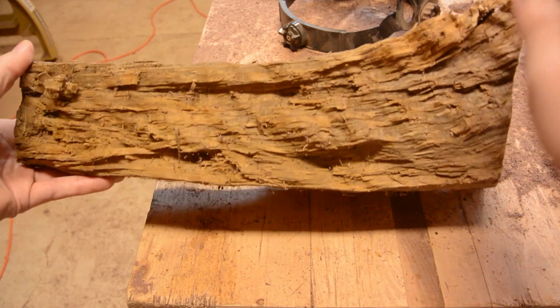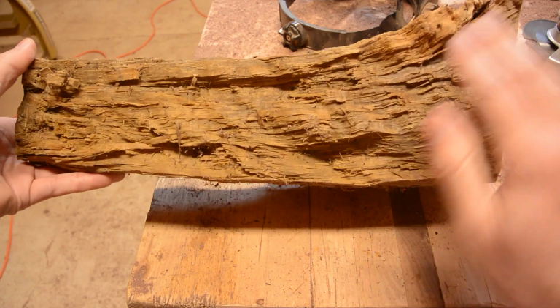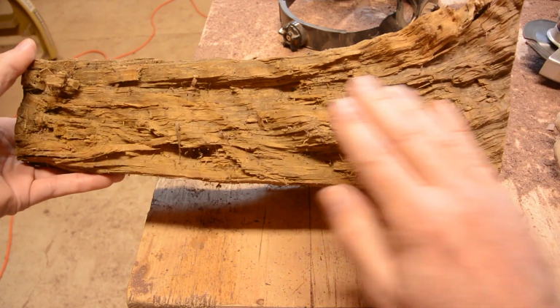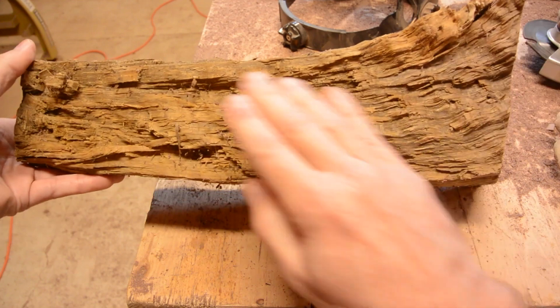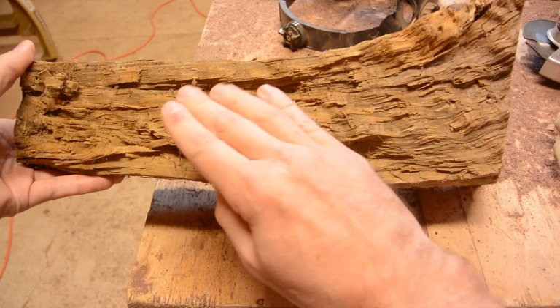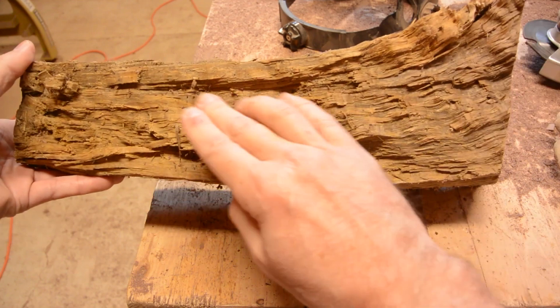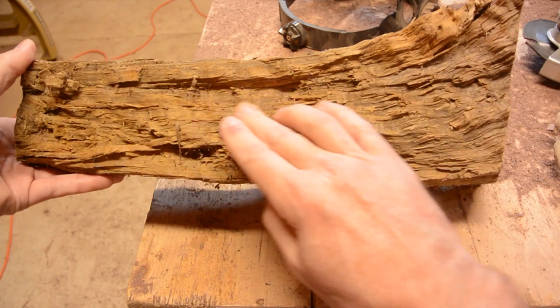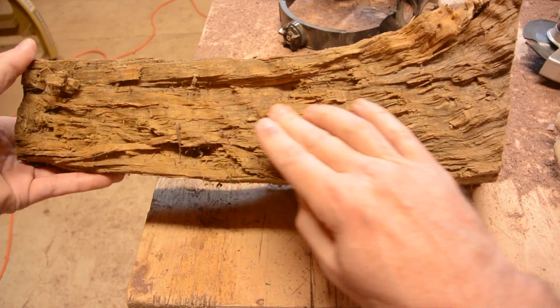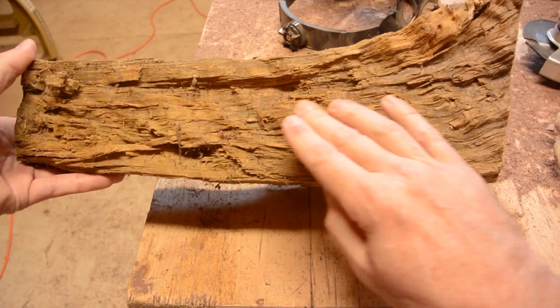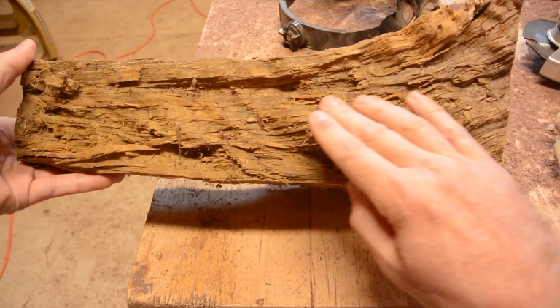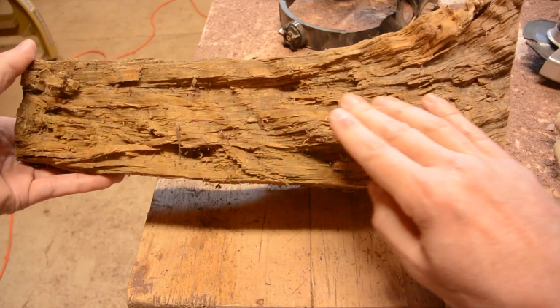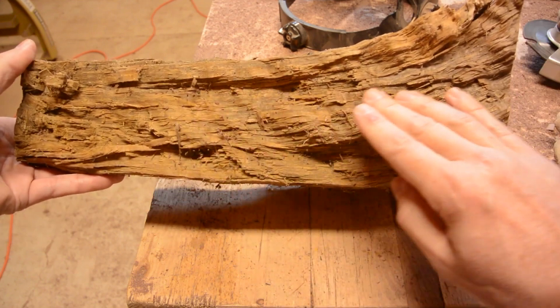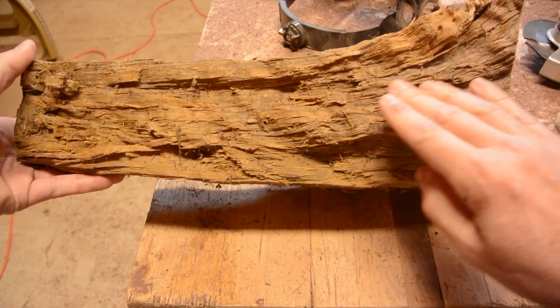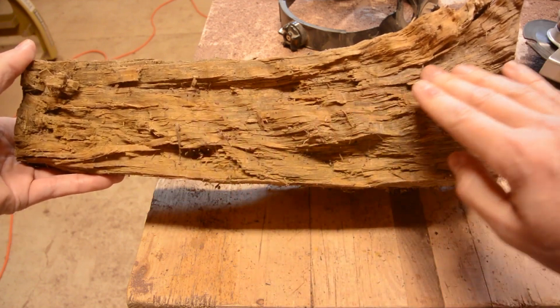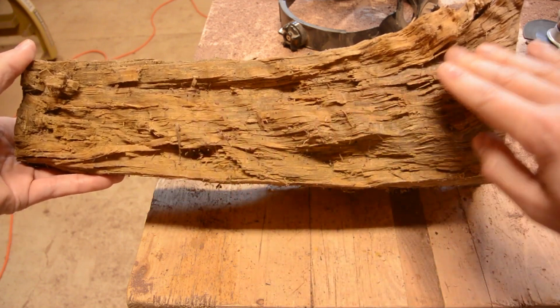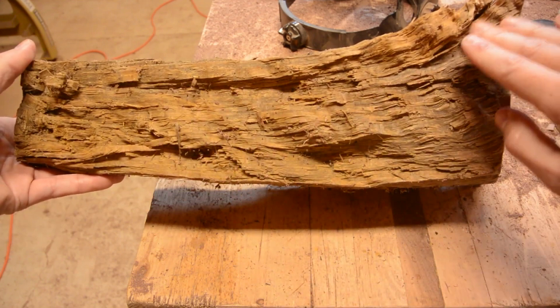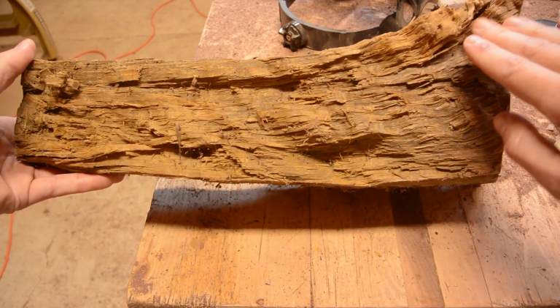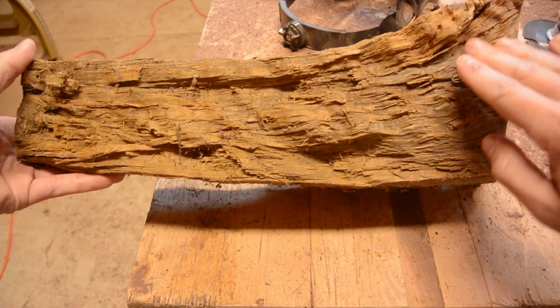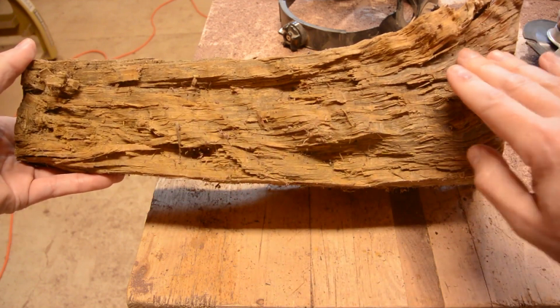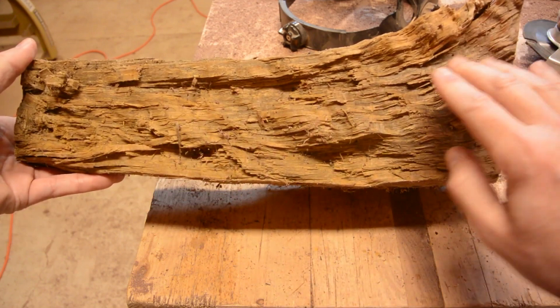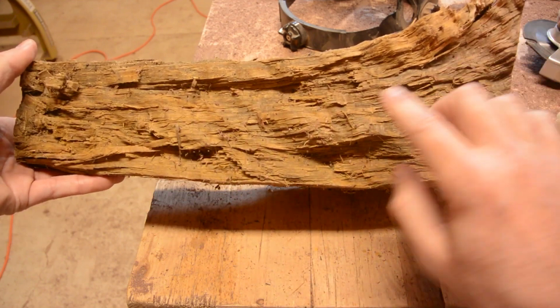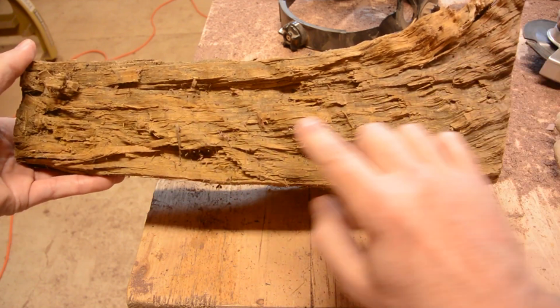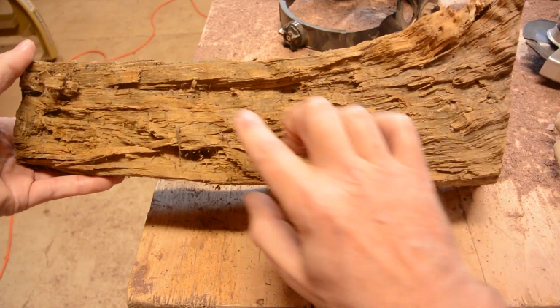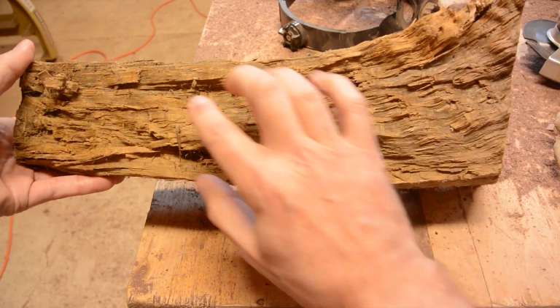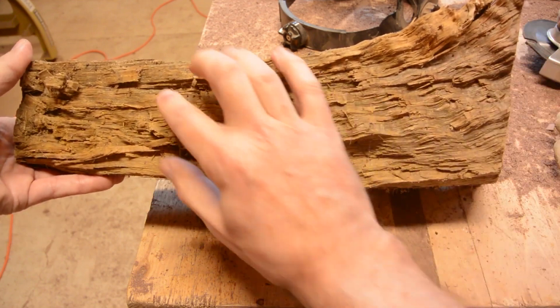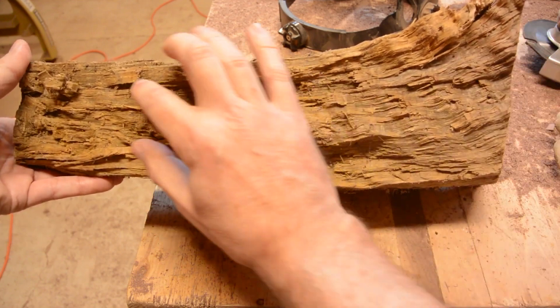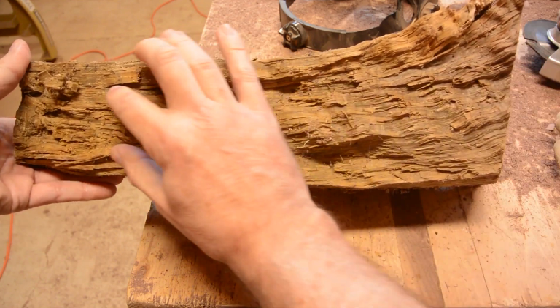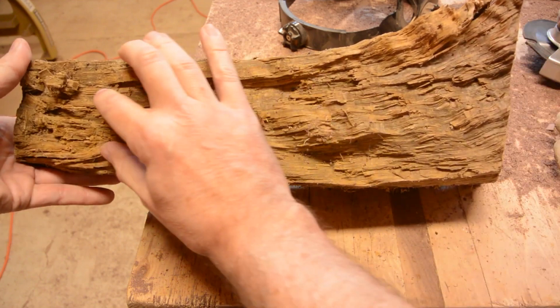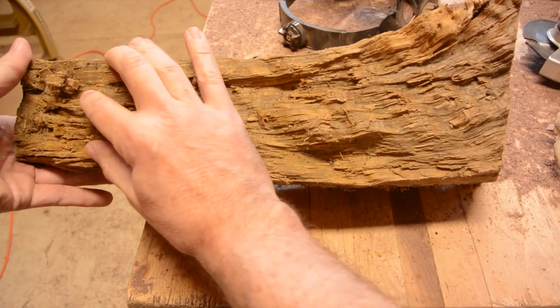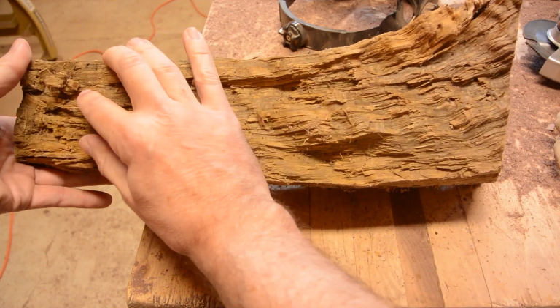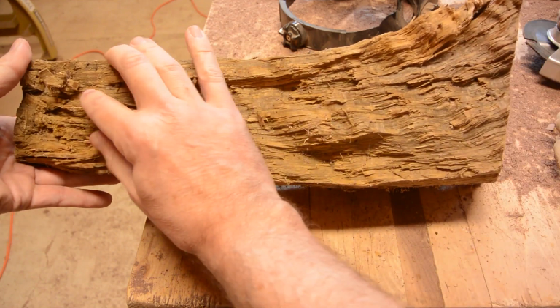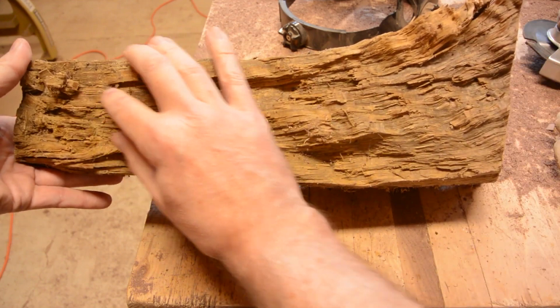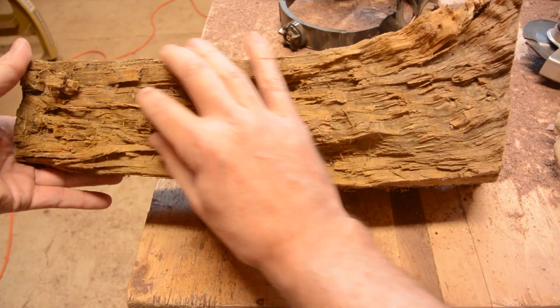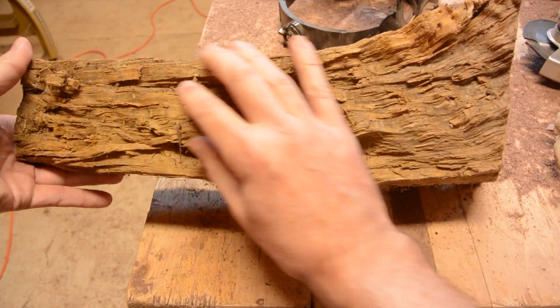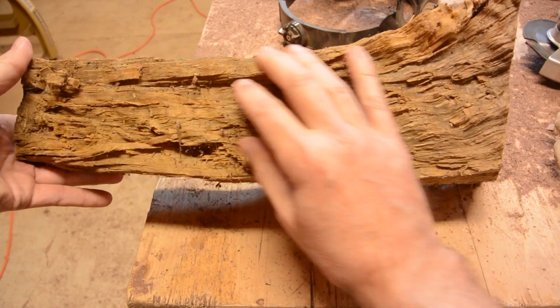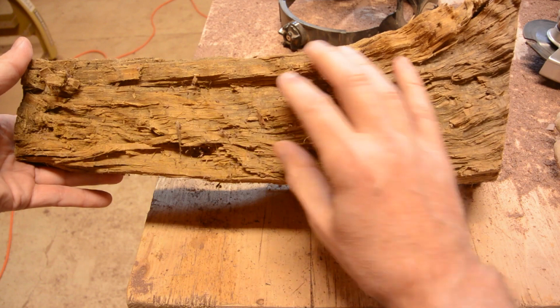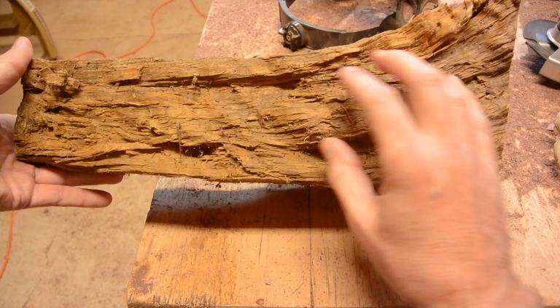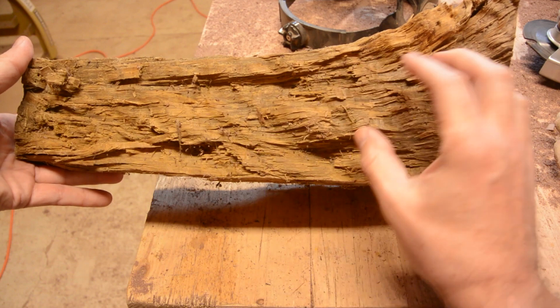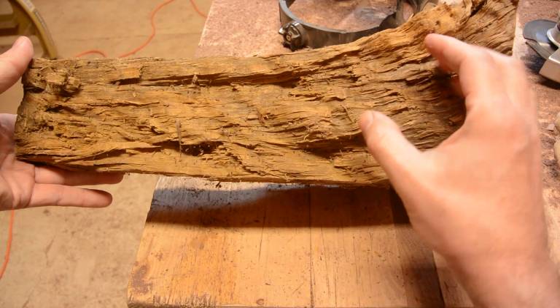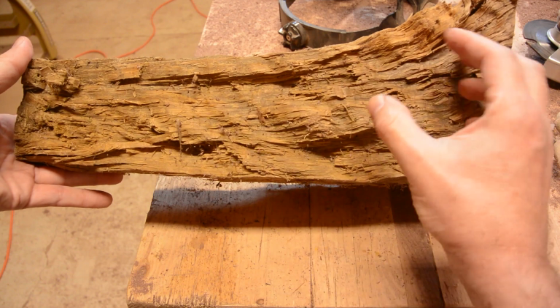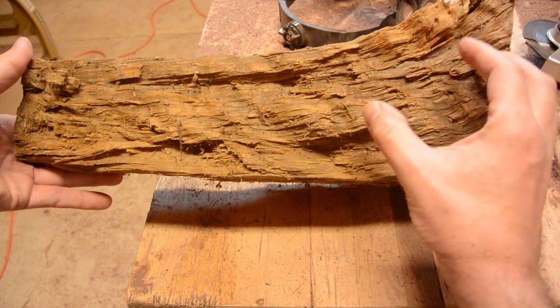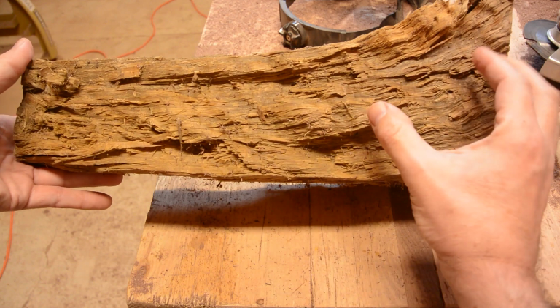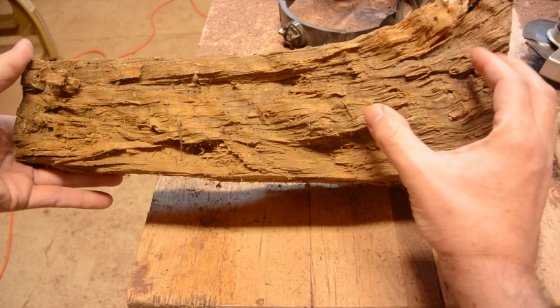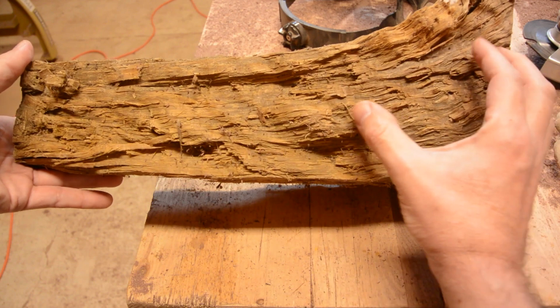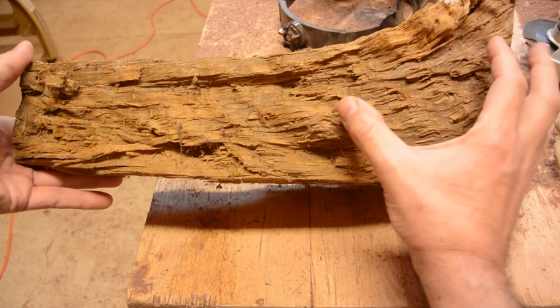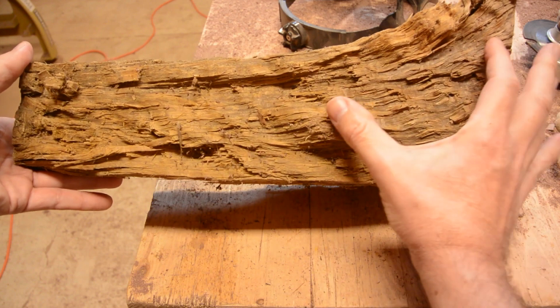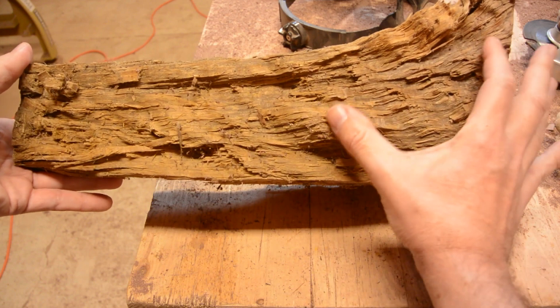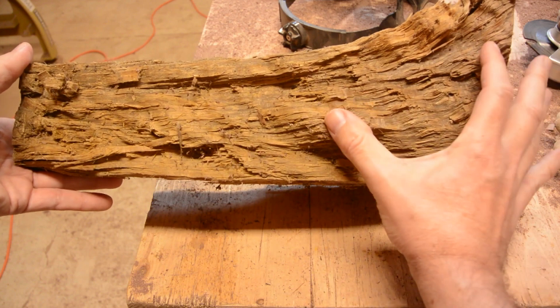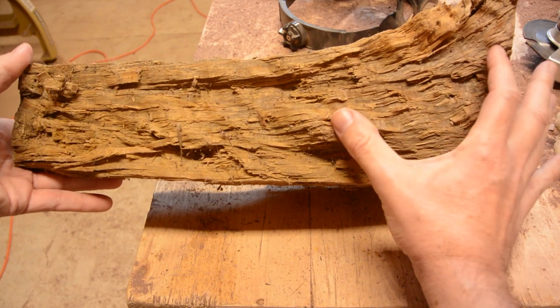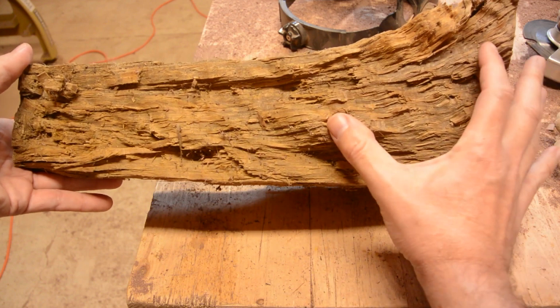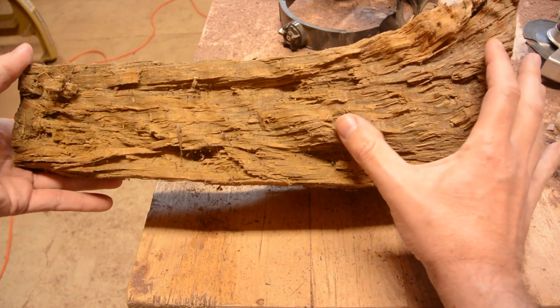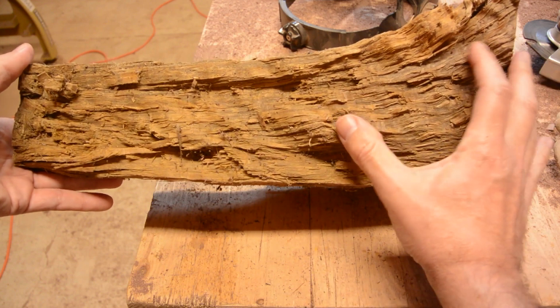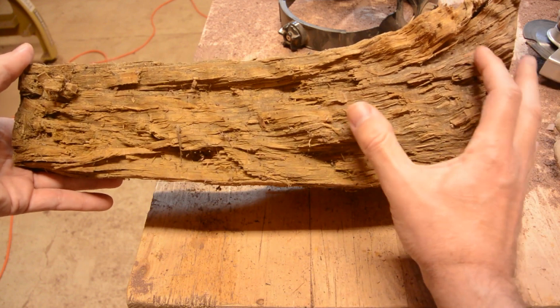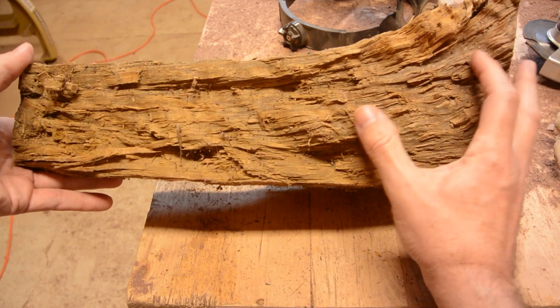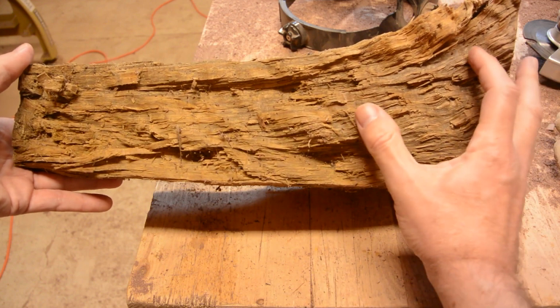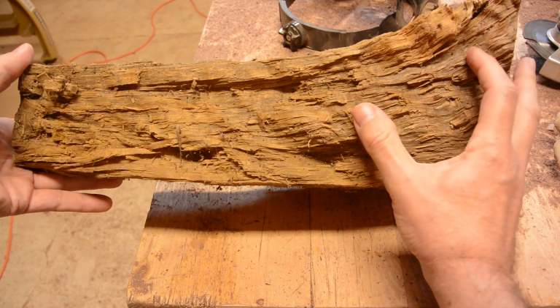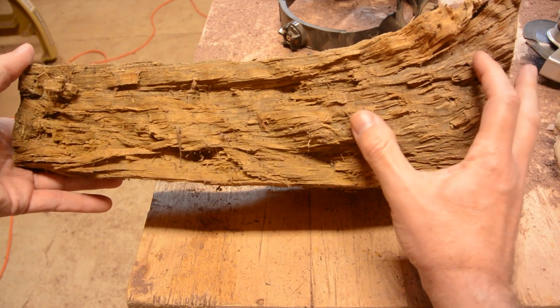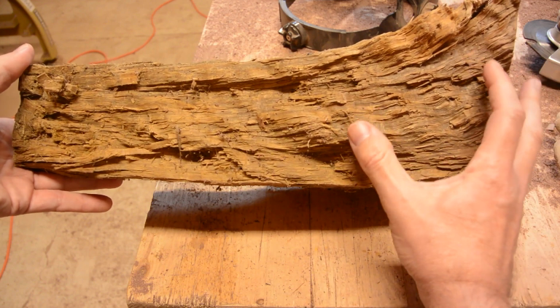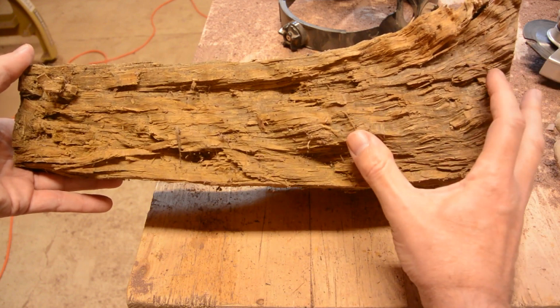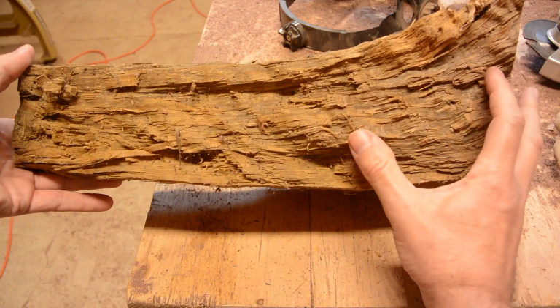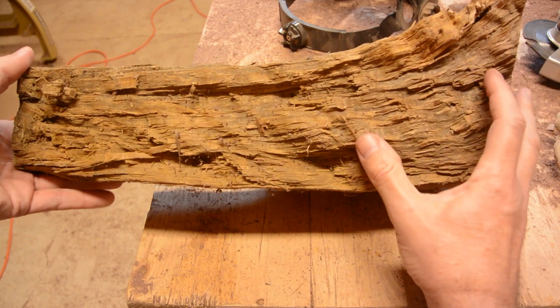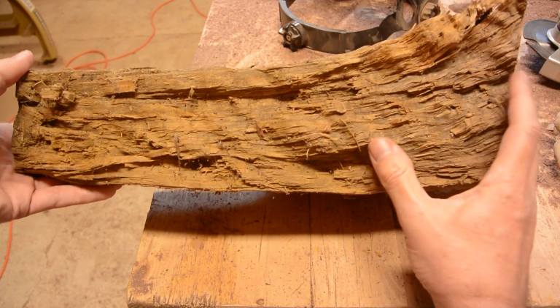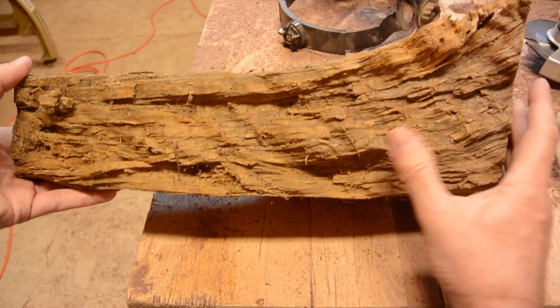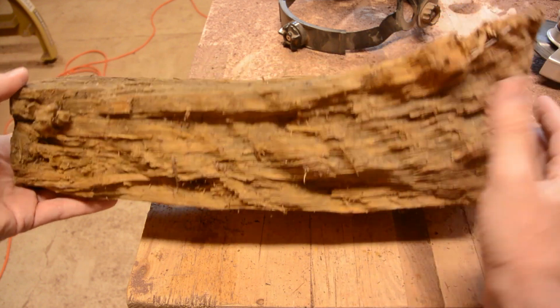Anyway, you can see how the grain curls up a little bit. I am going to make this the handle up here and the bowl of the ladle down here.